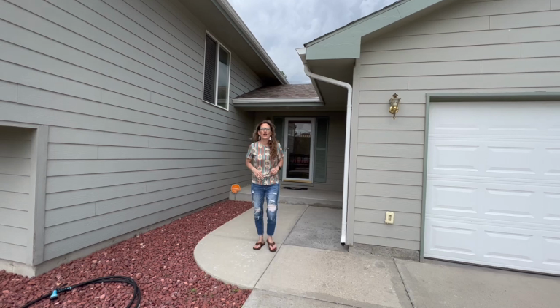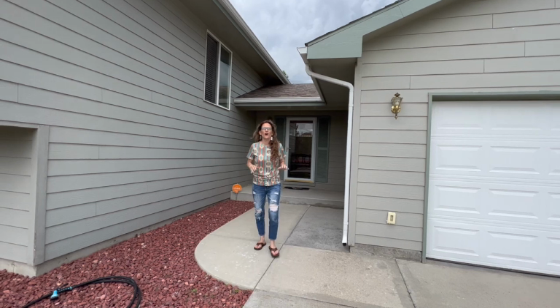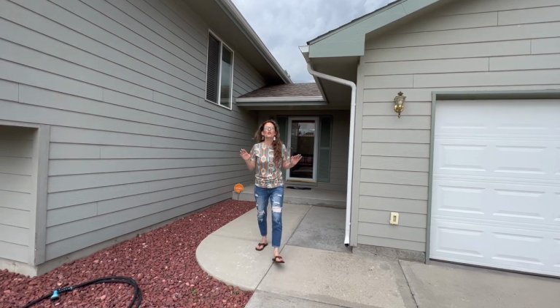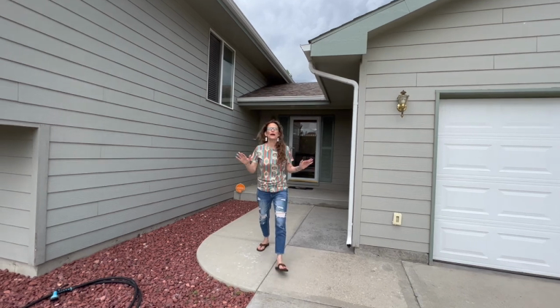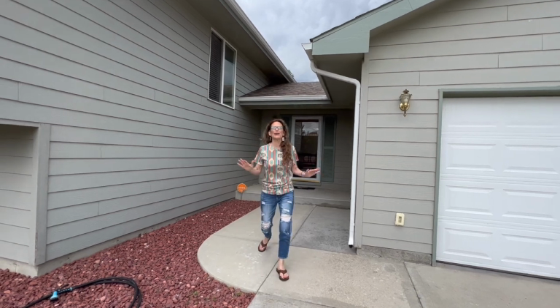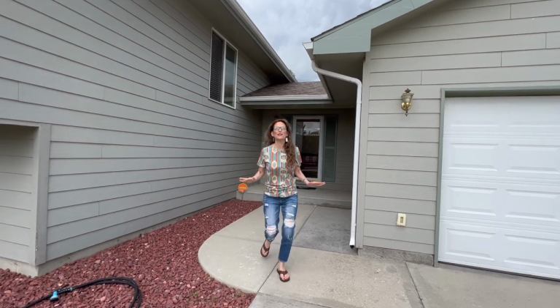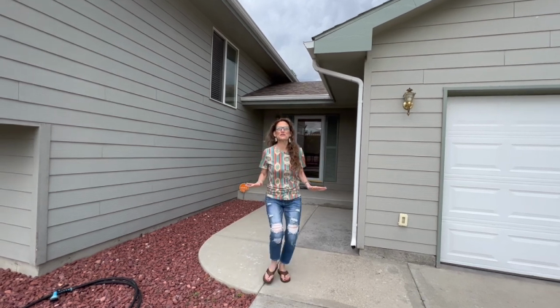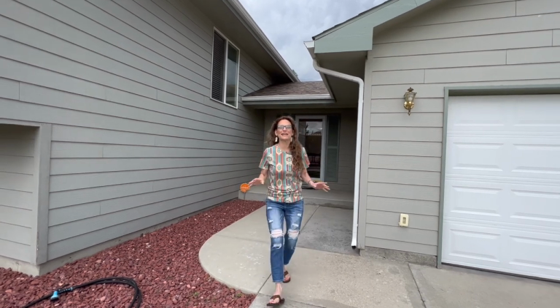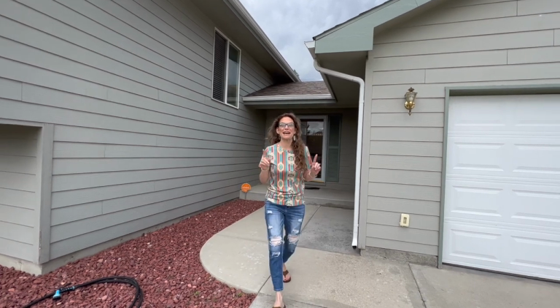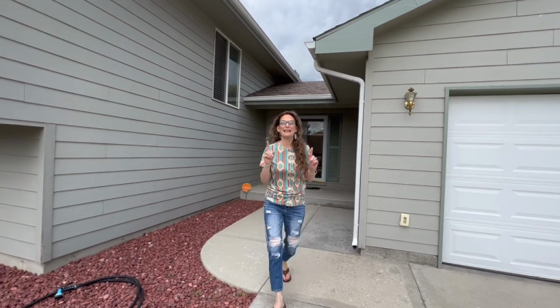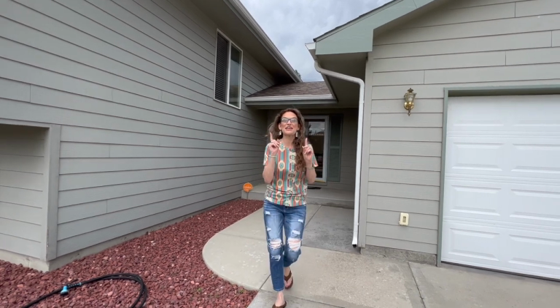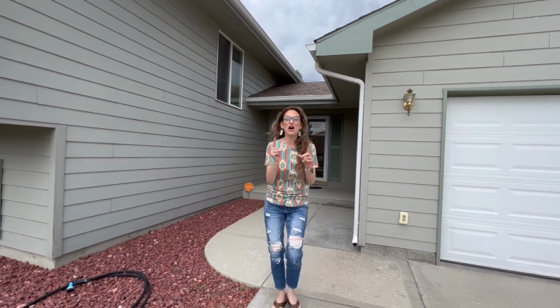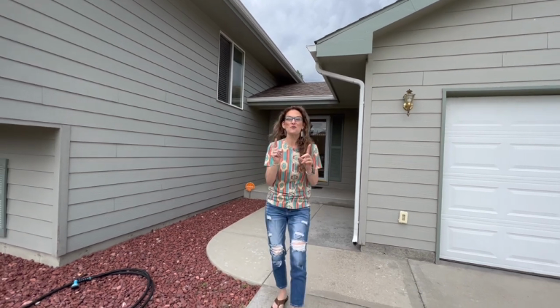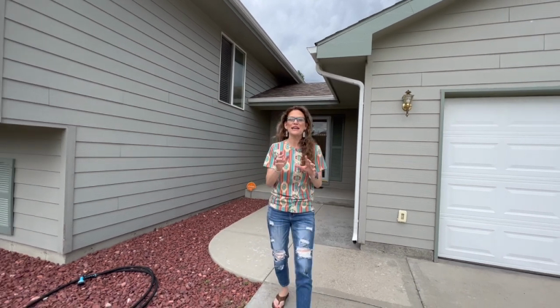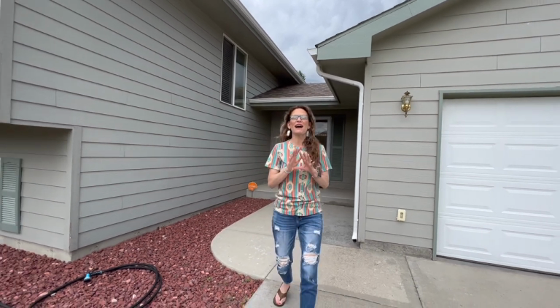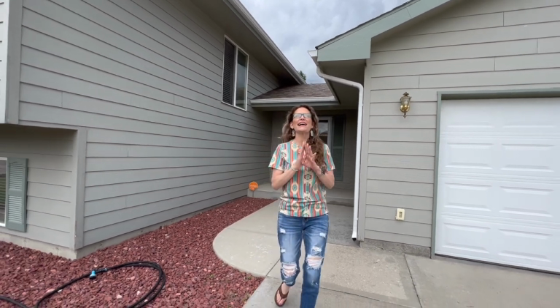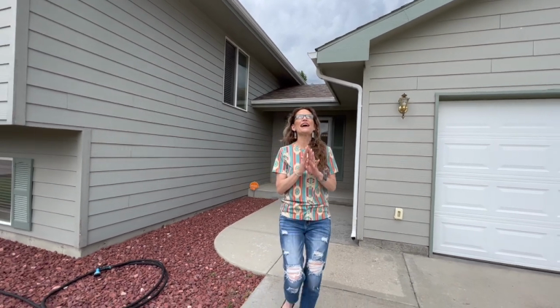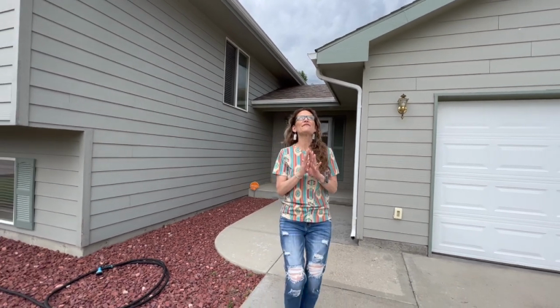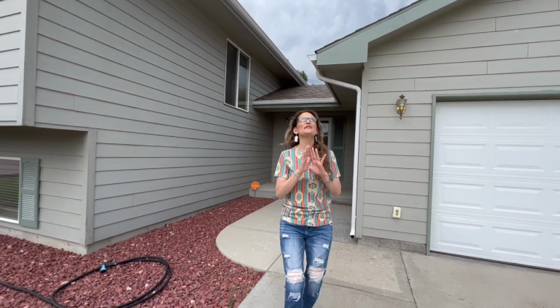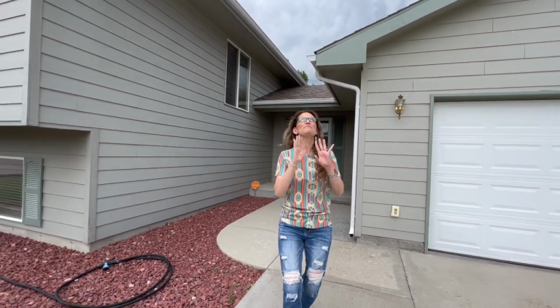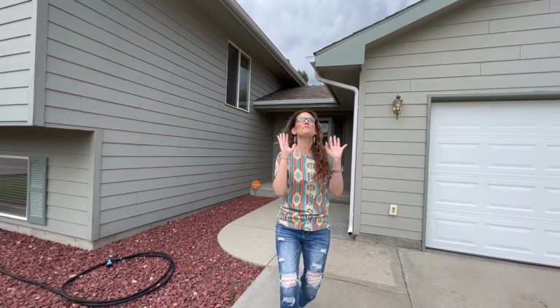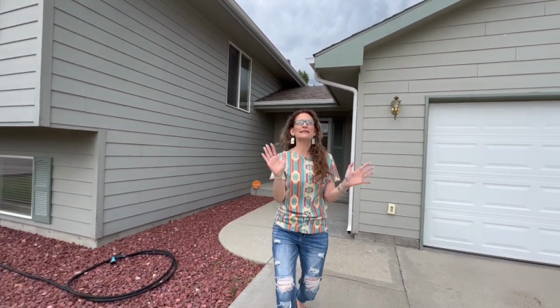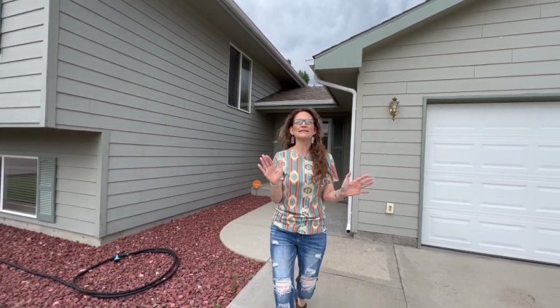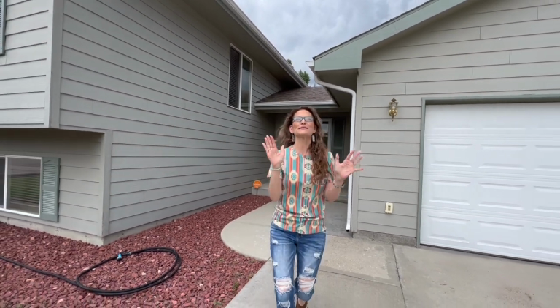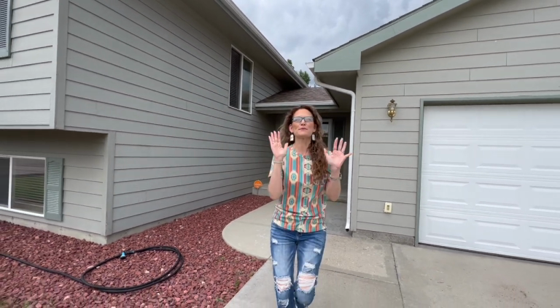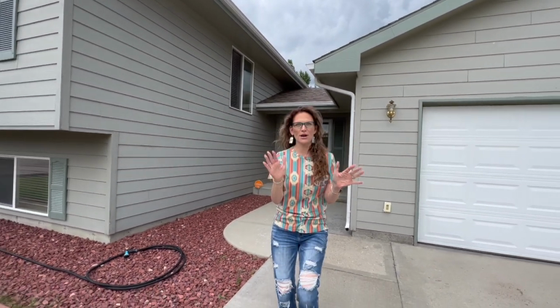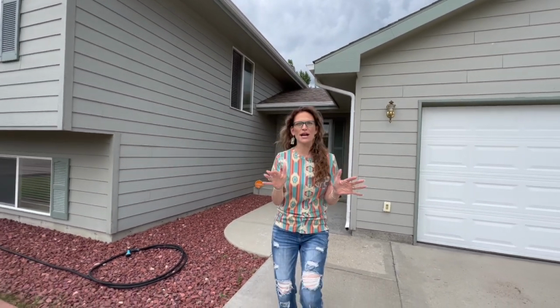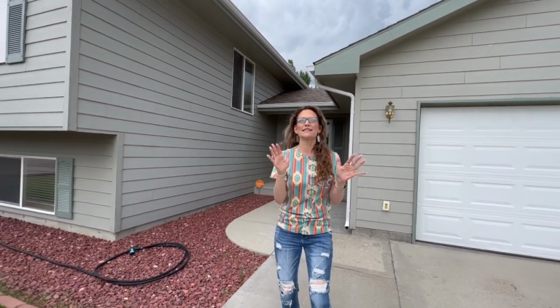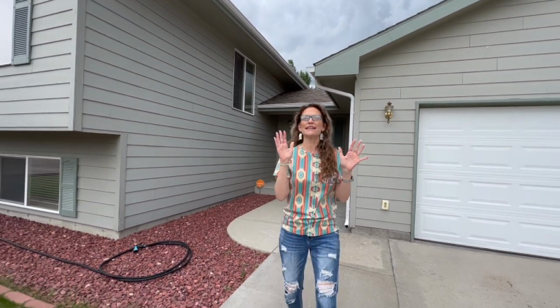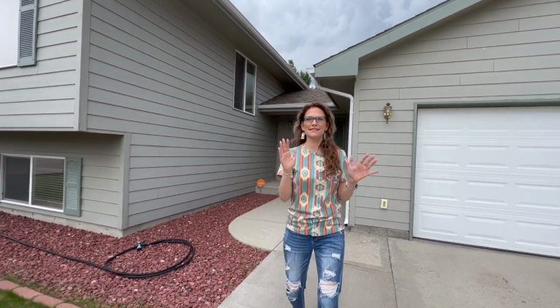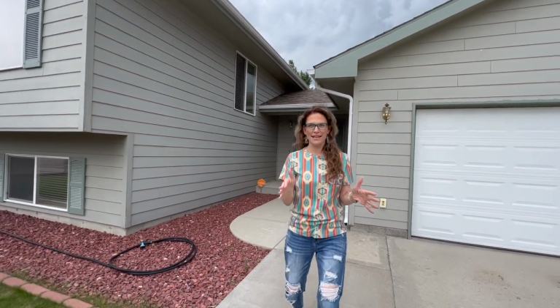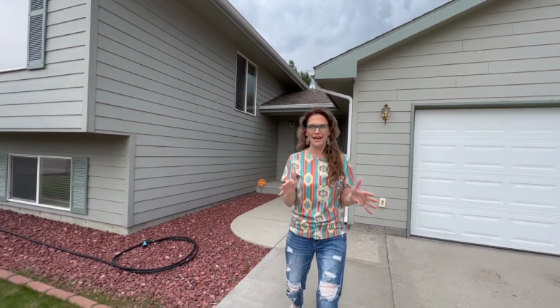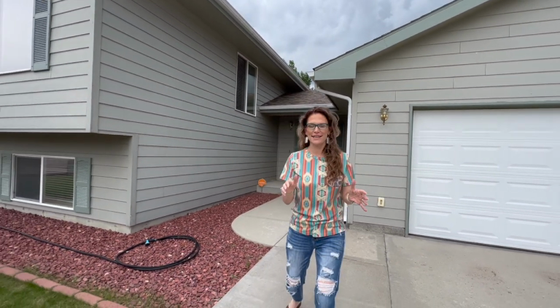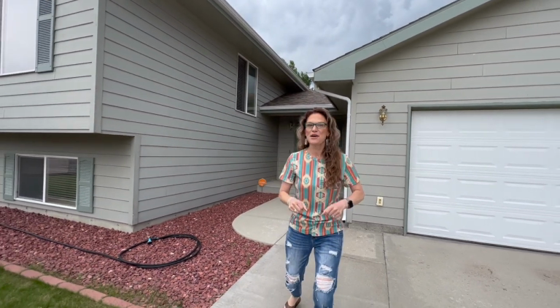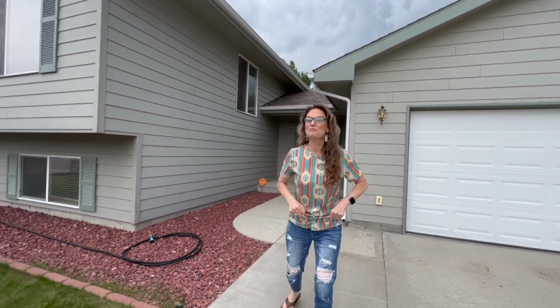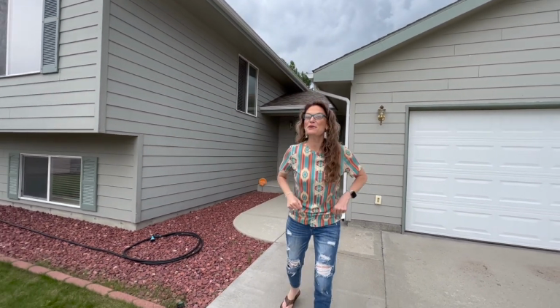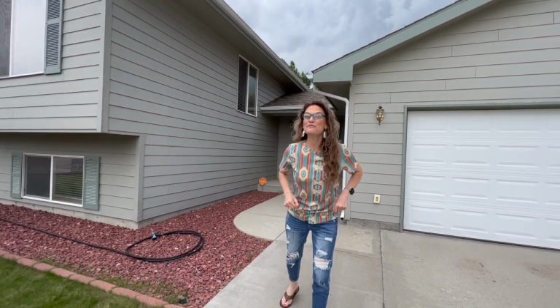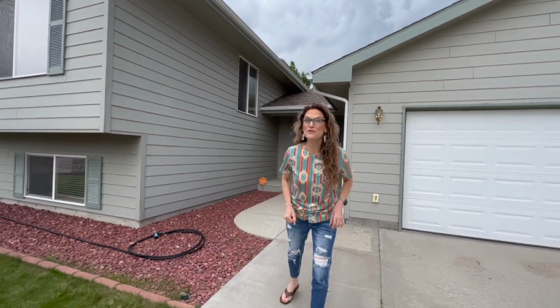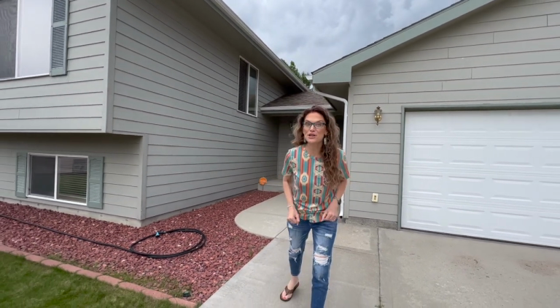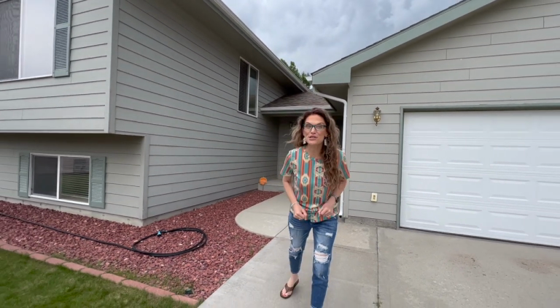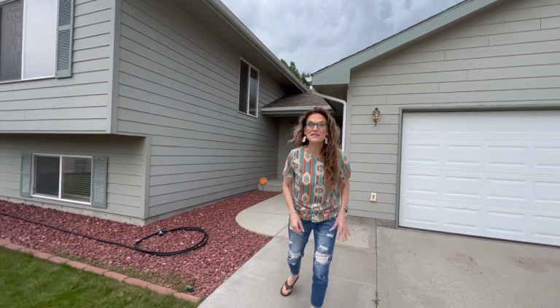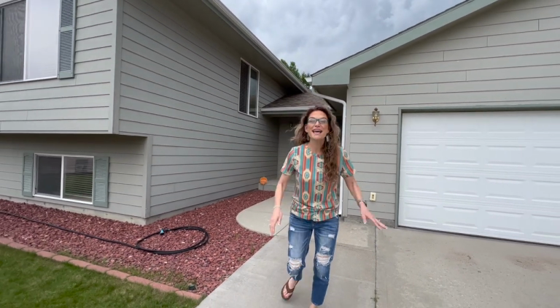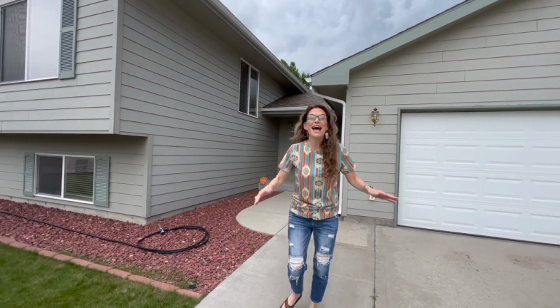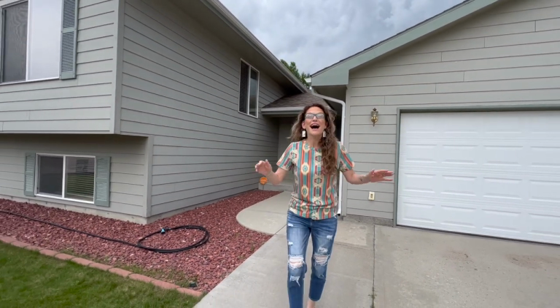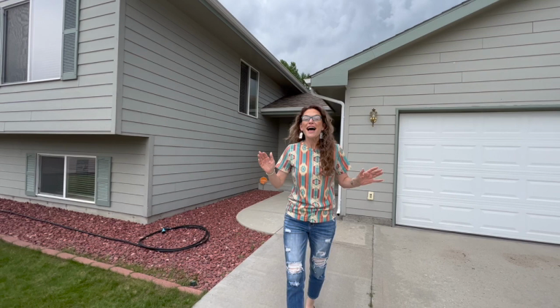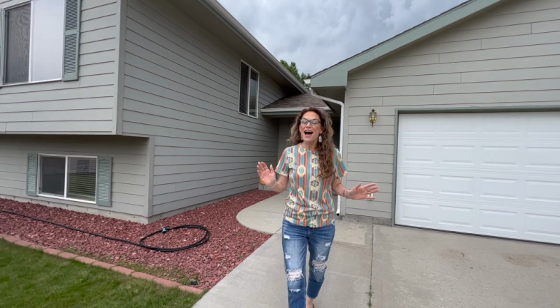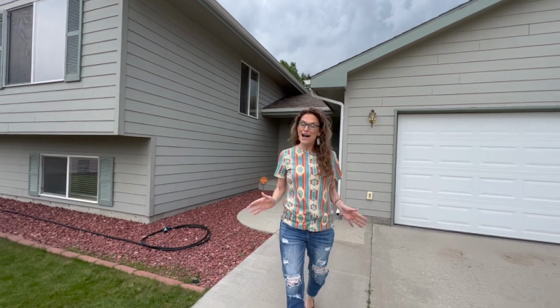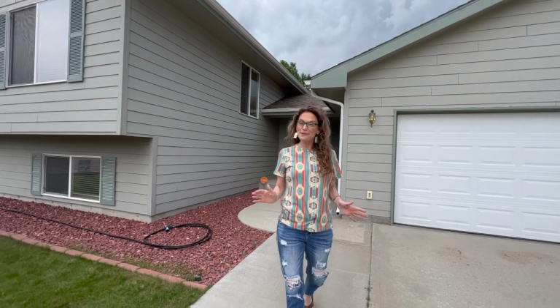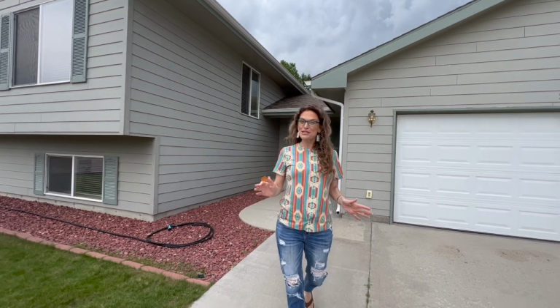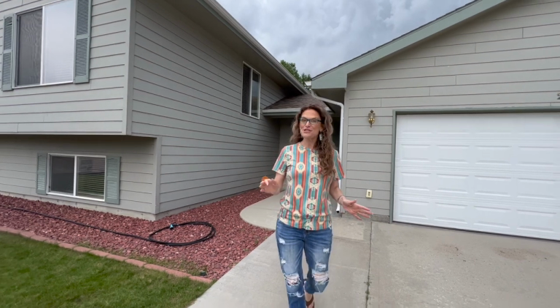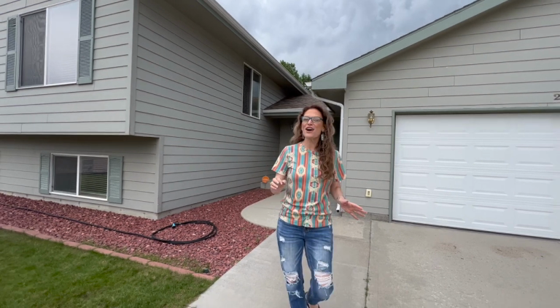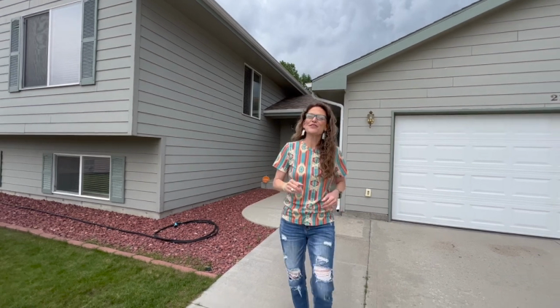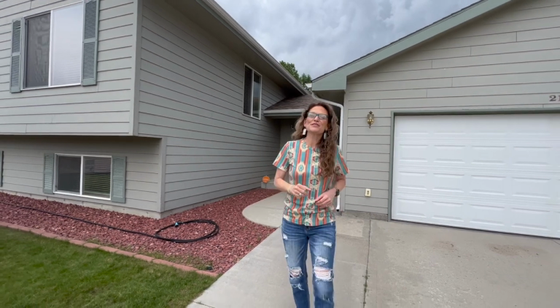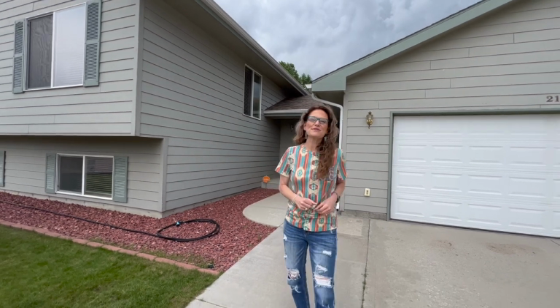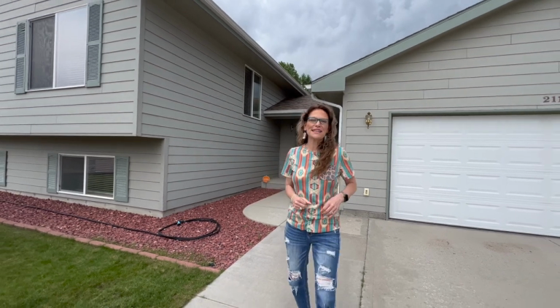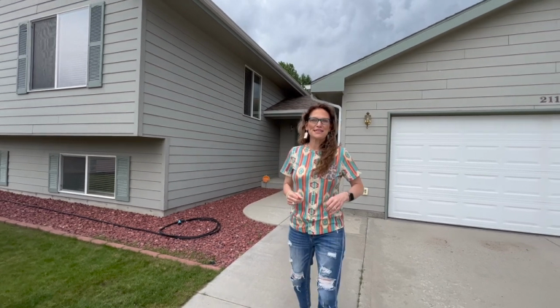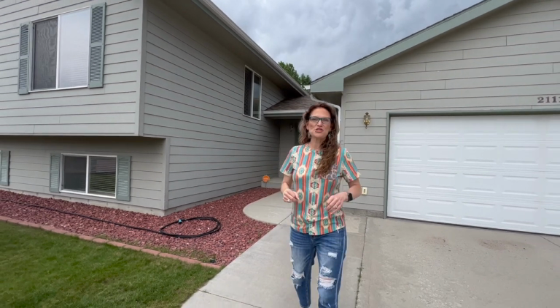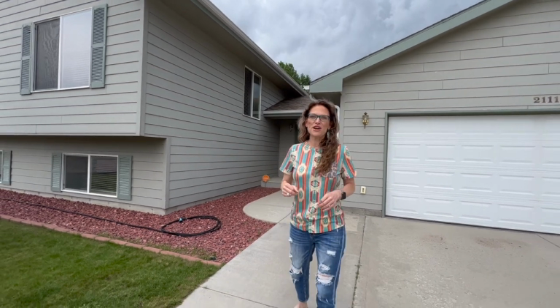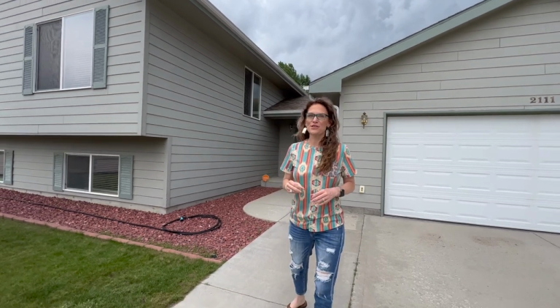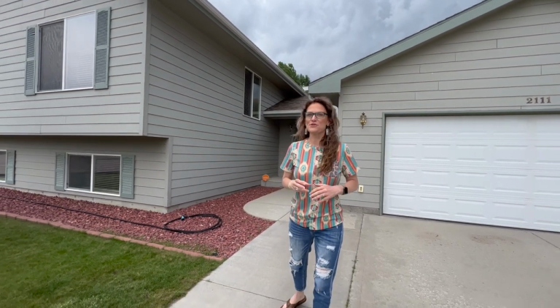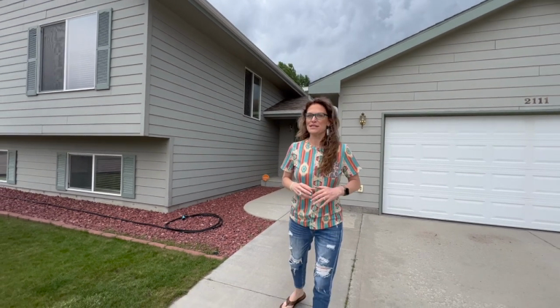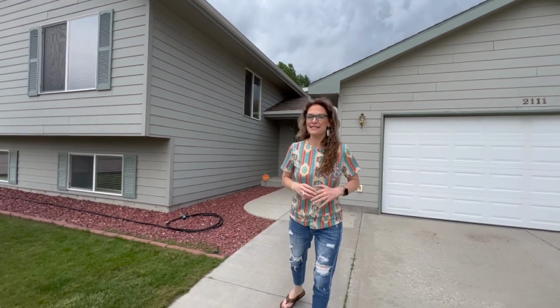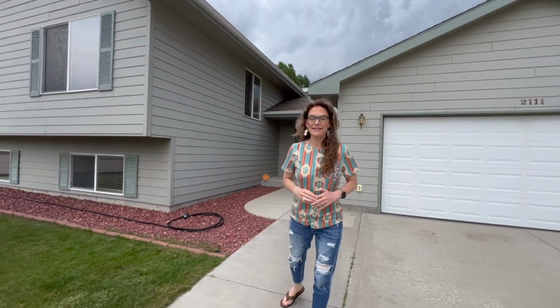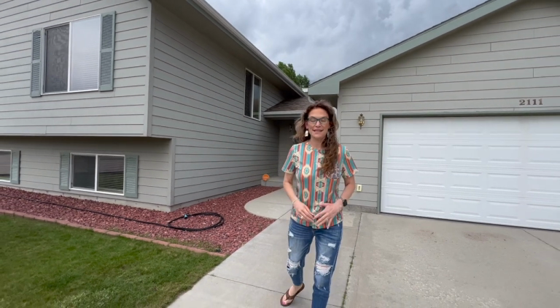Oh my gosh, you guys, I cannot wait — I have the best surprise inside. But first, I'm Alicia Collins with the Alicia Collins Real Estate Team.